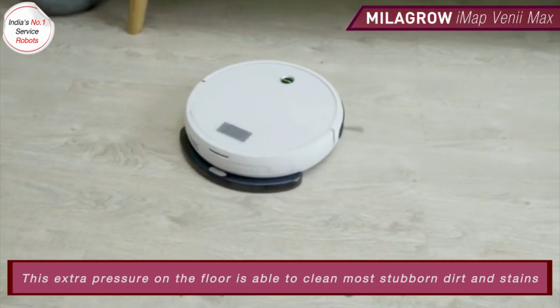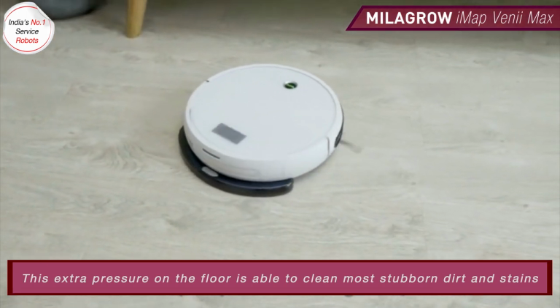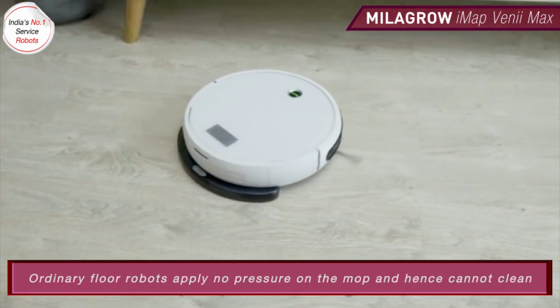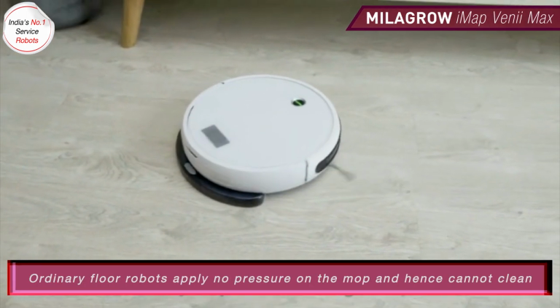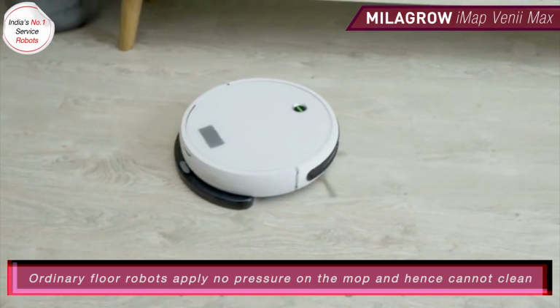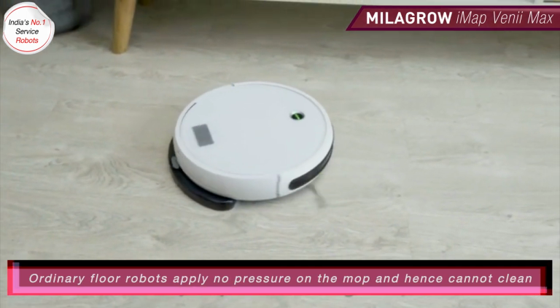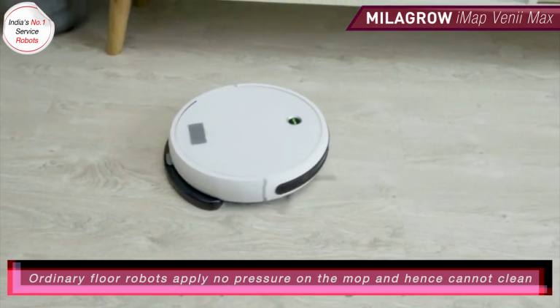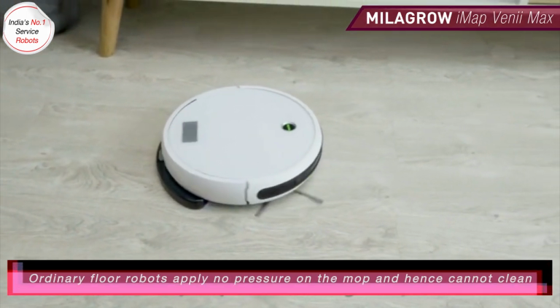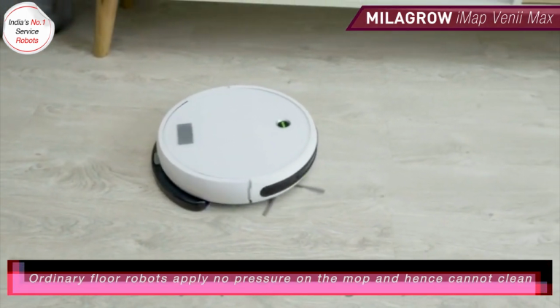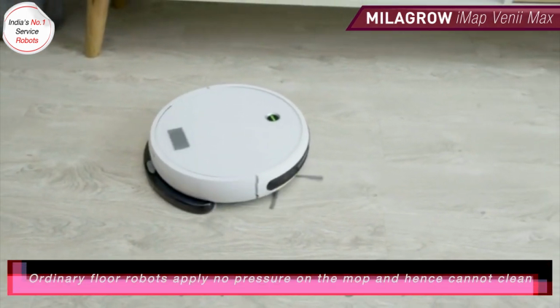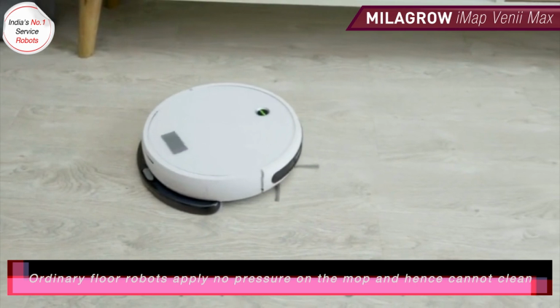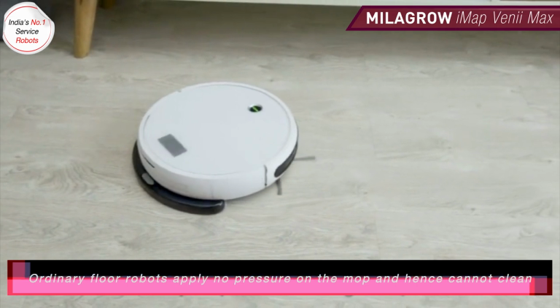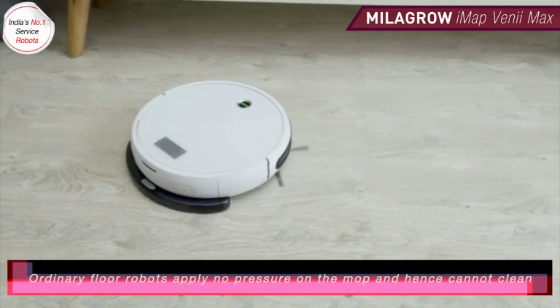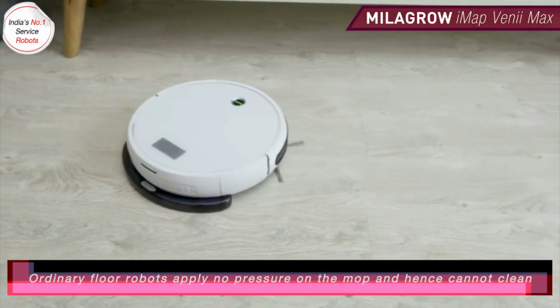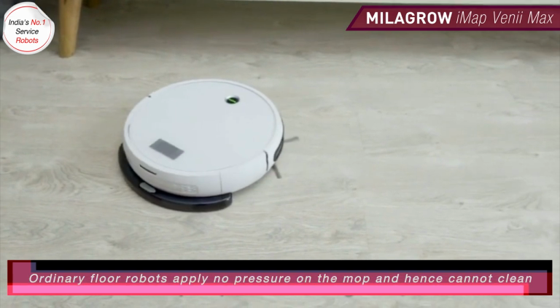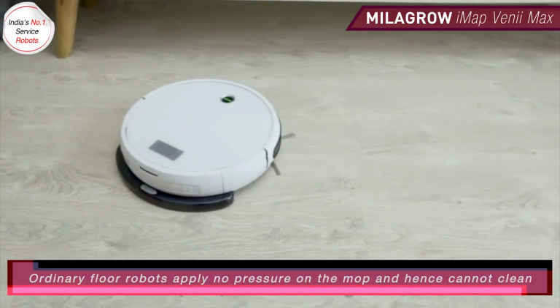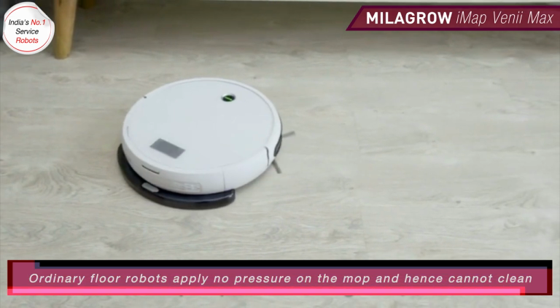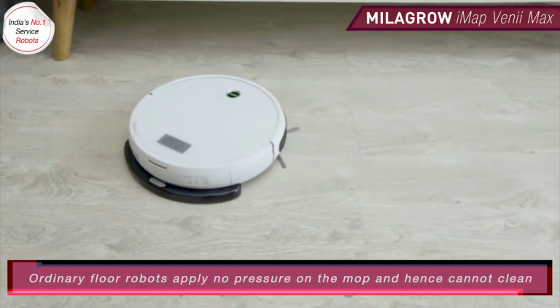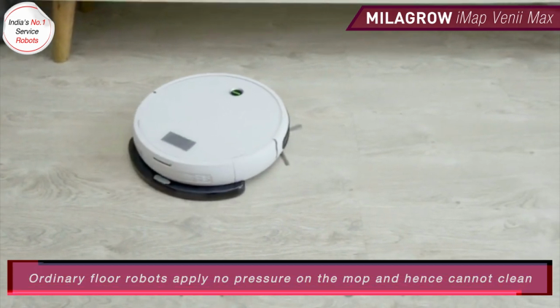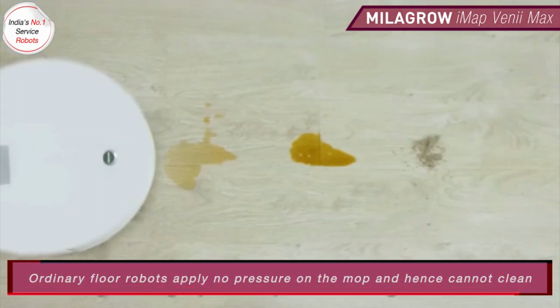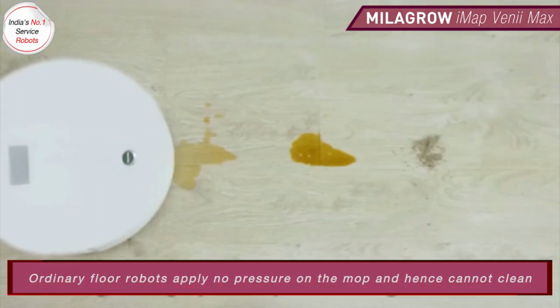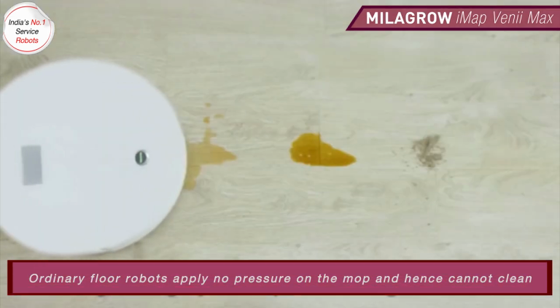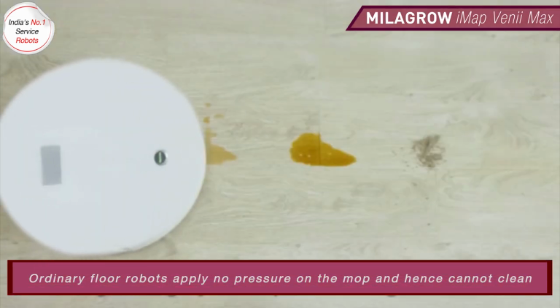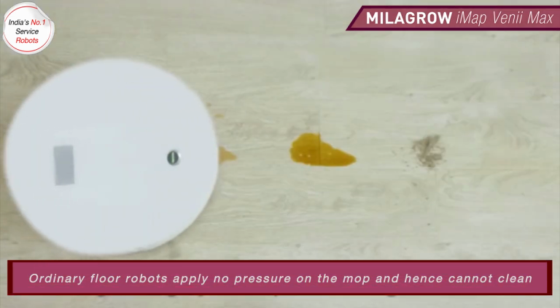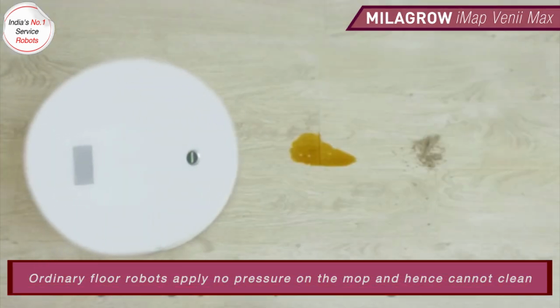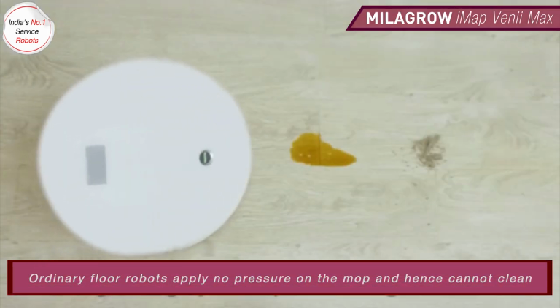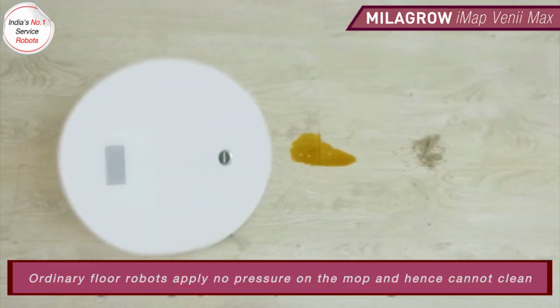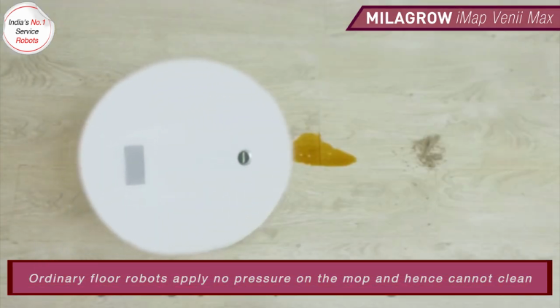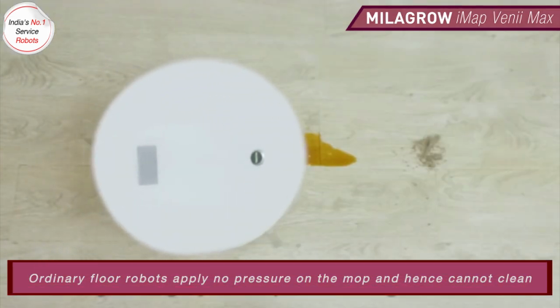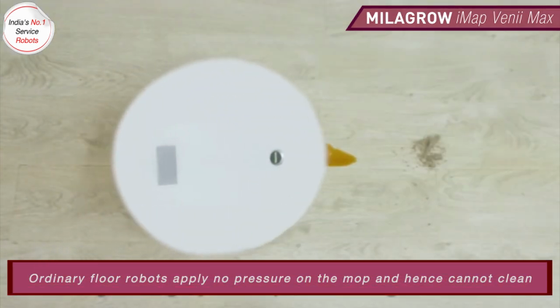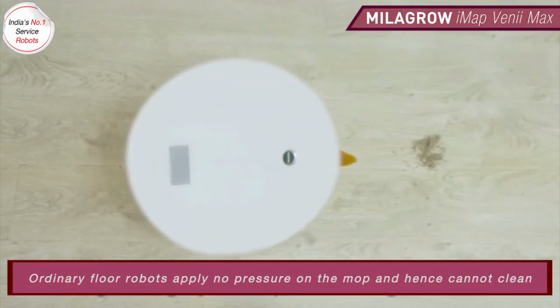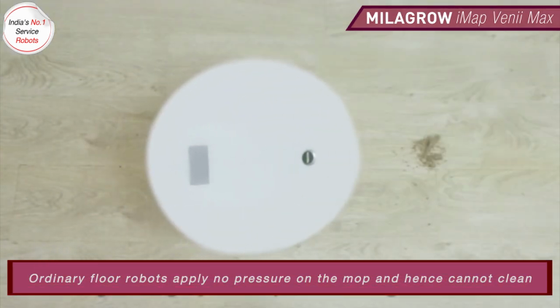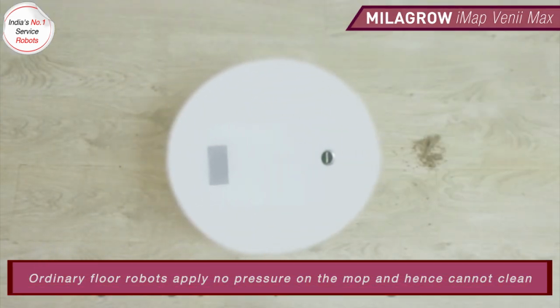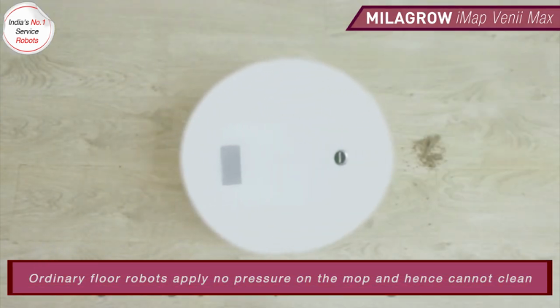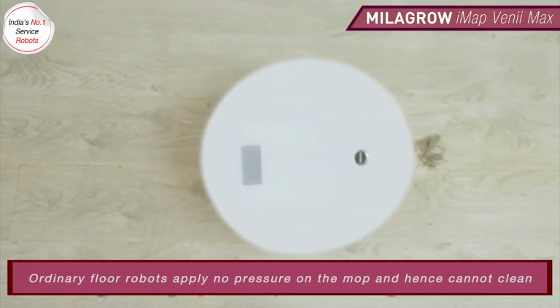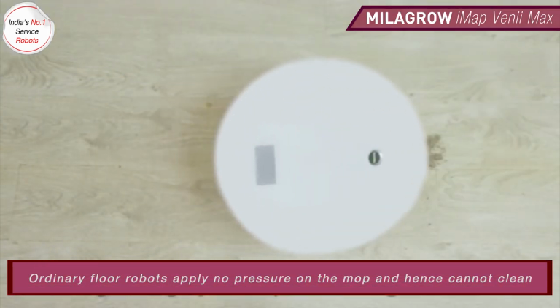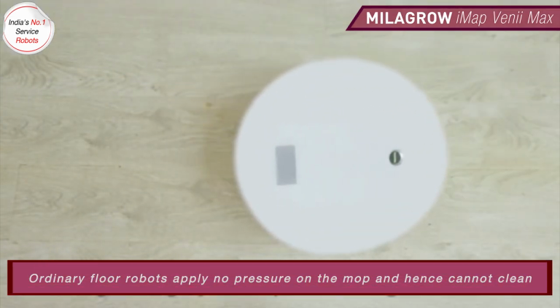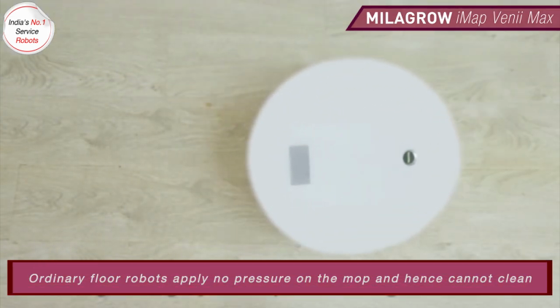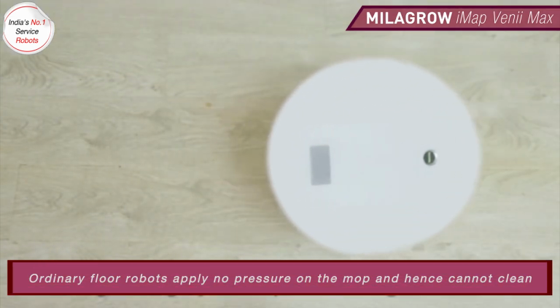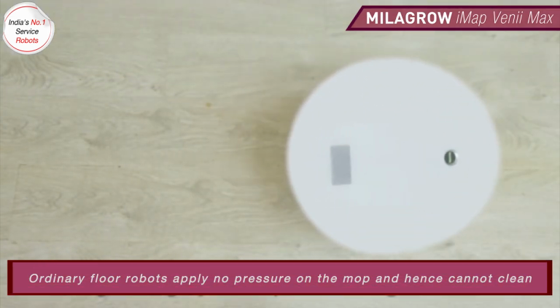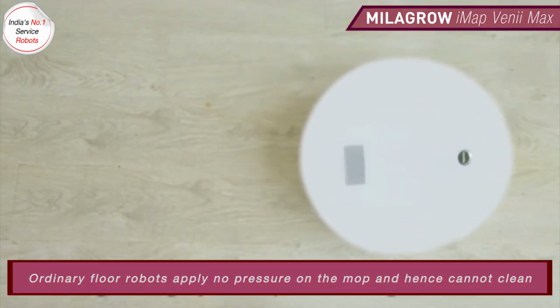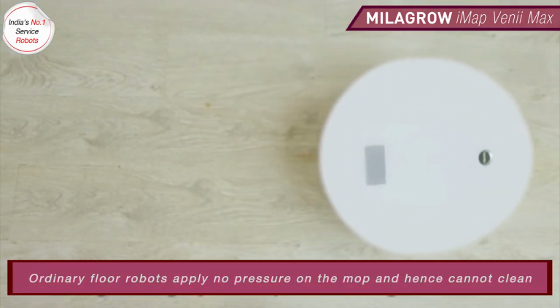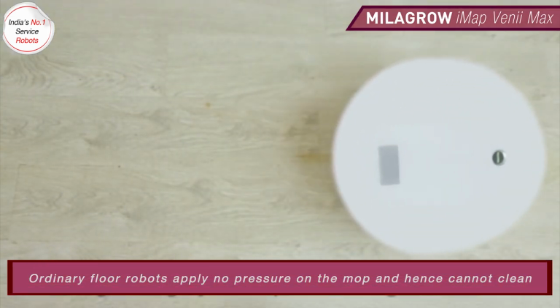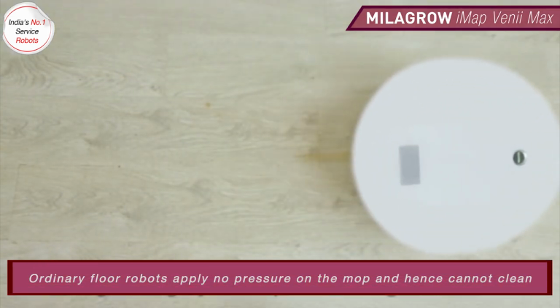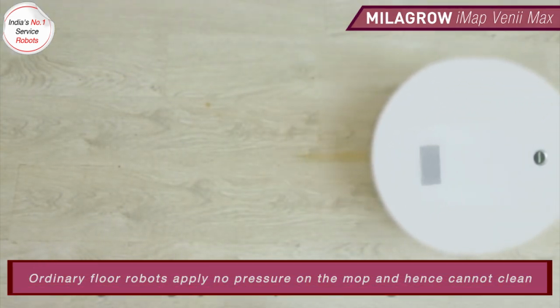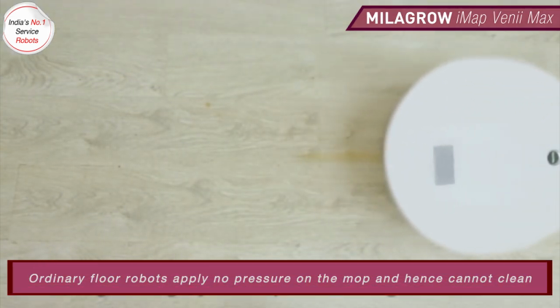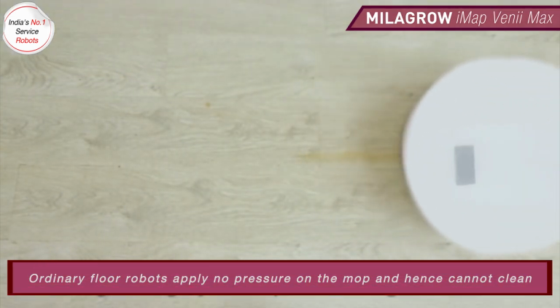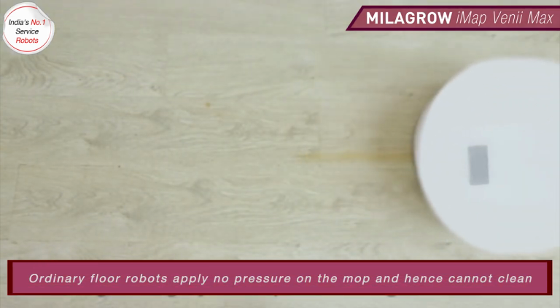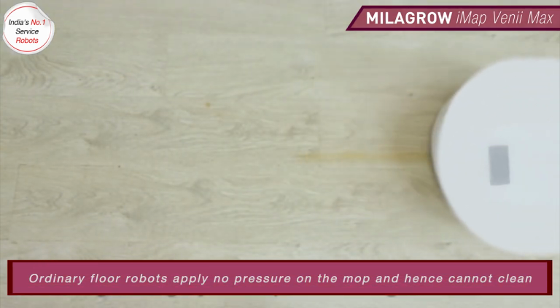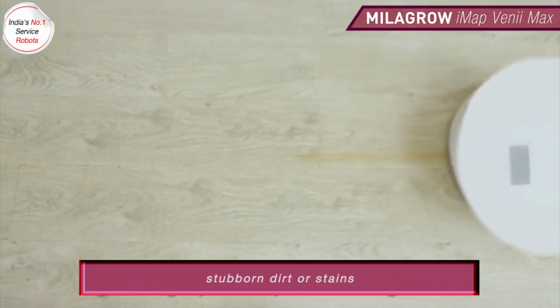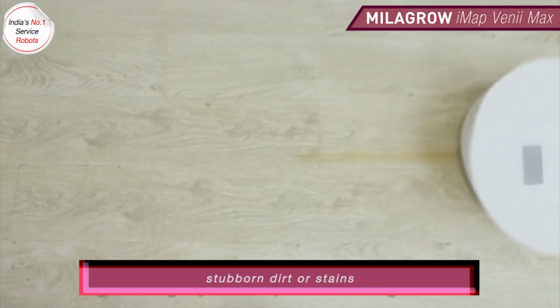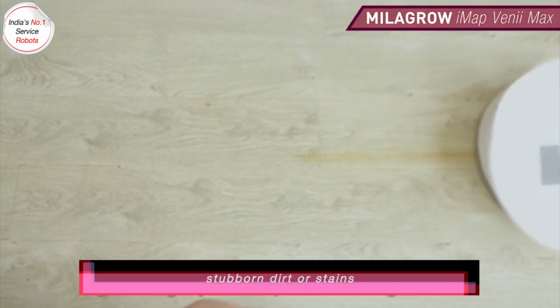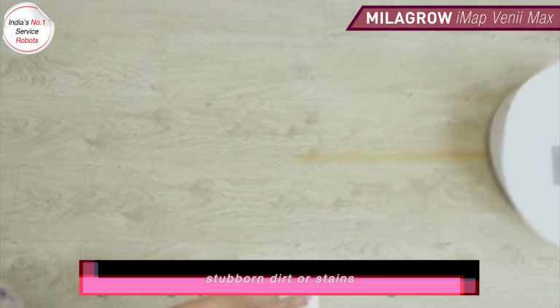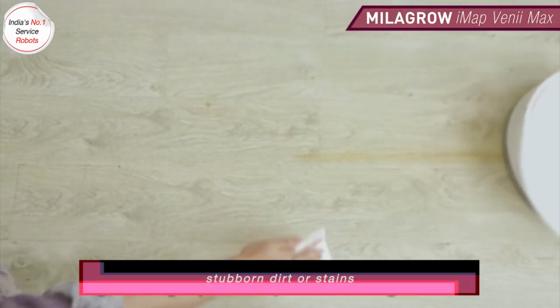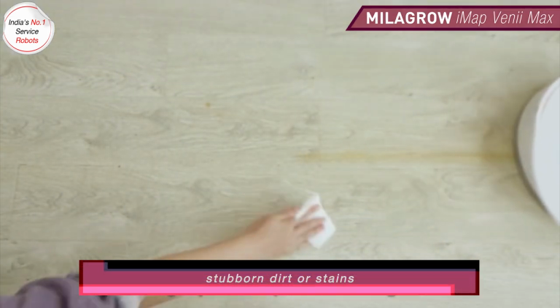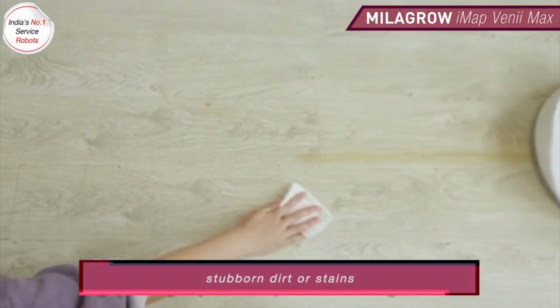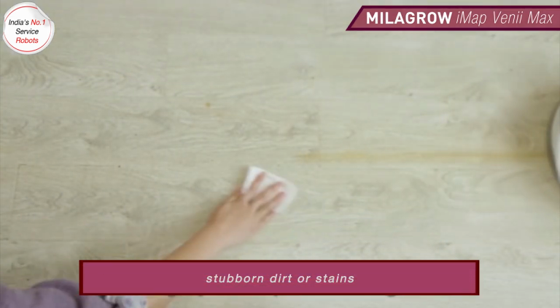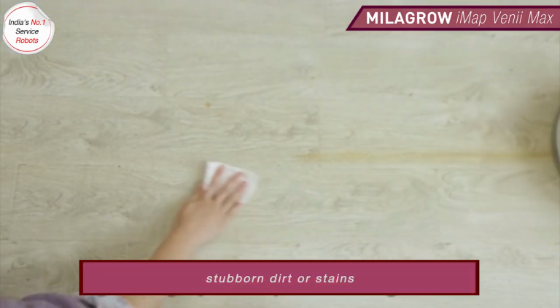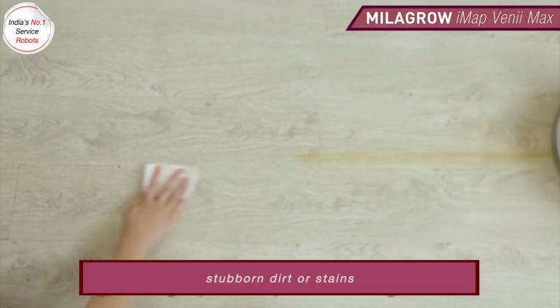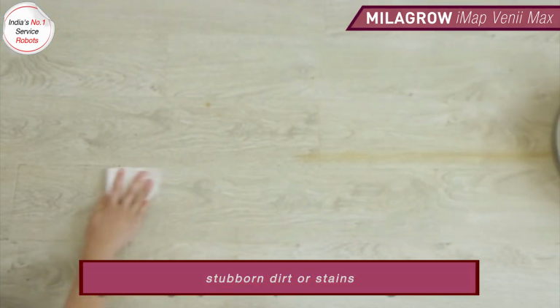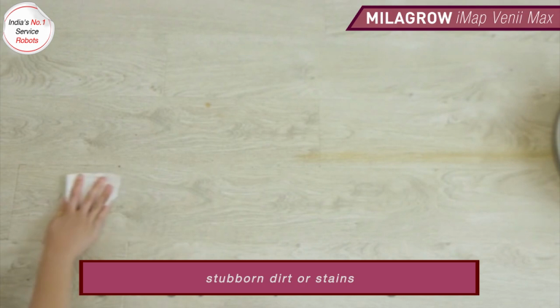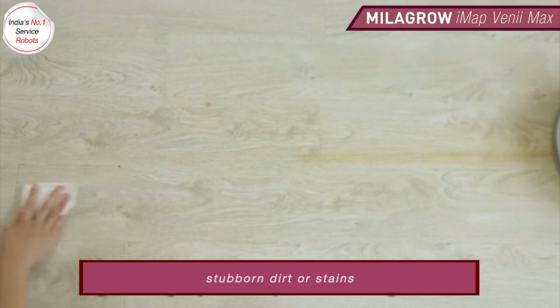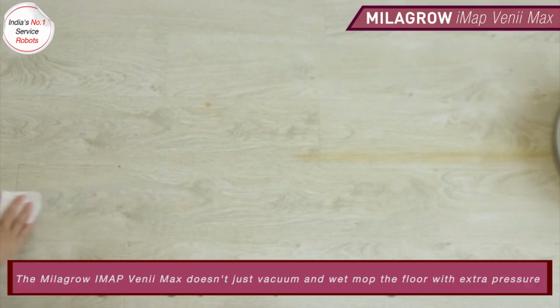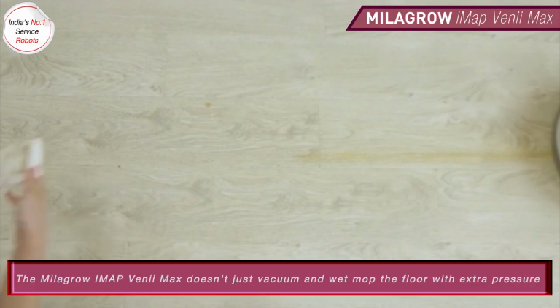Ordinary floor robots apply no pressure on the mop and hence cannot clean stubble dirt or stains.